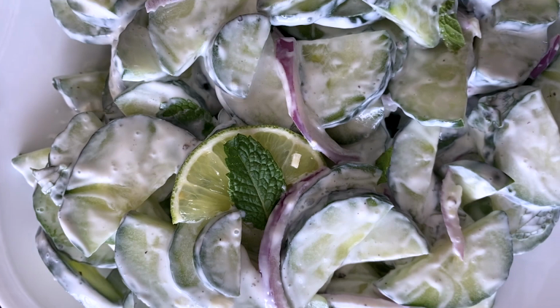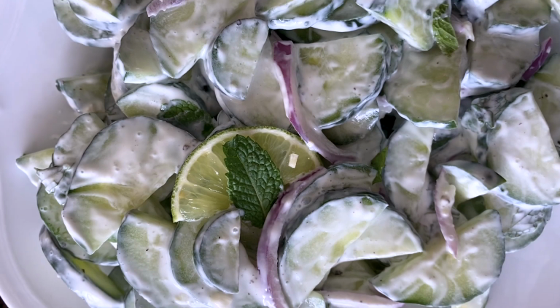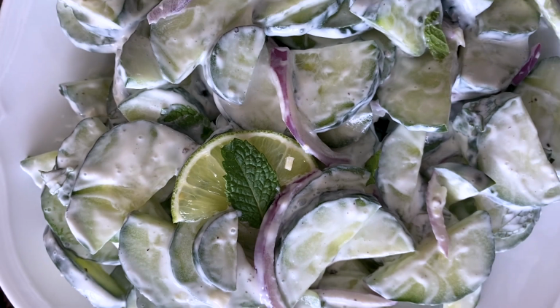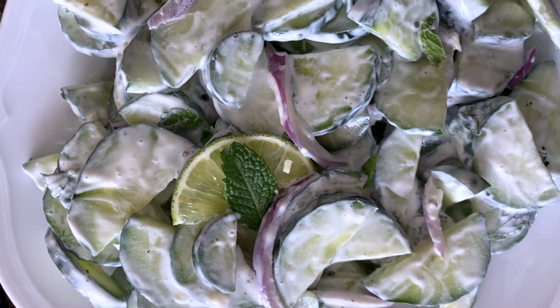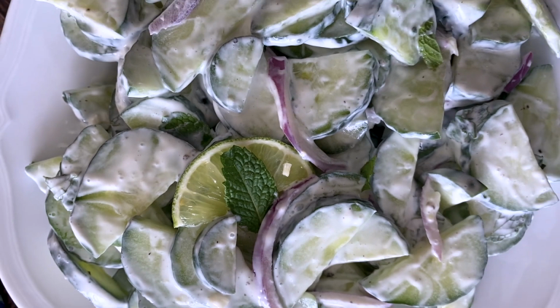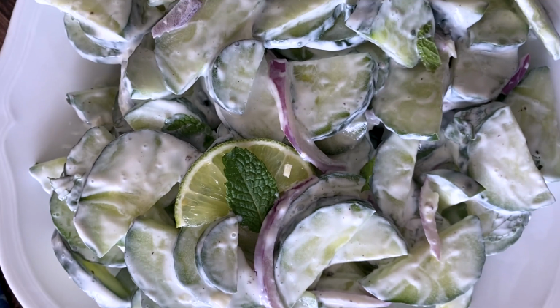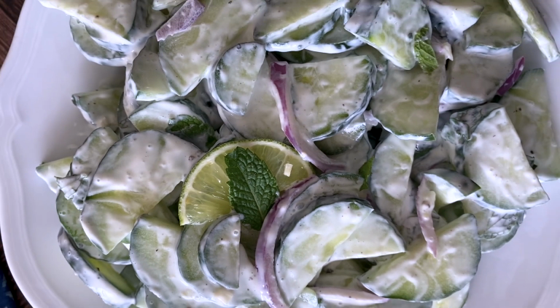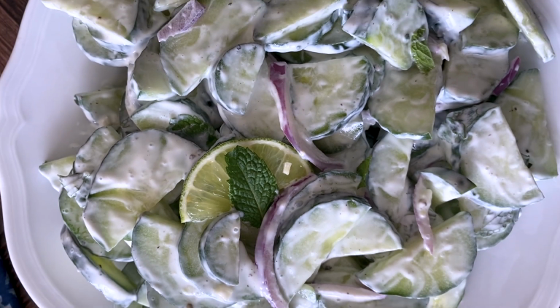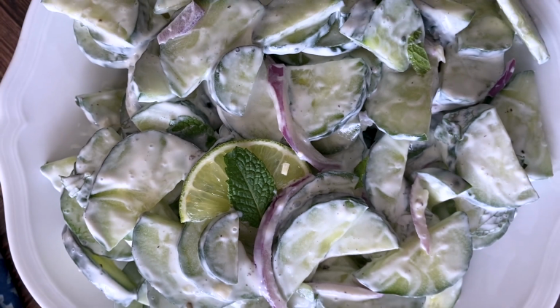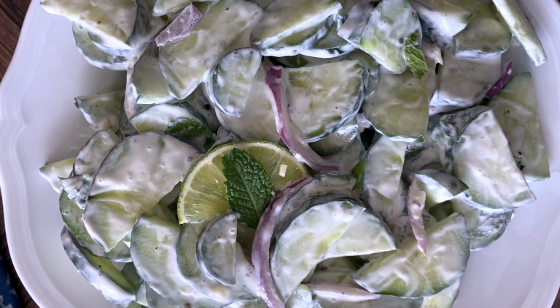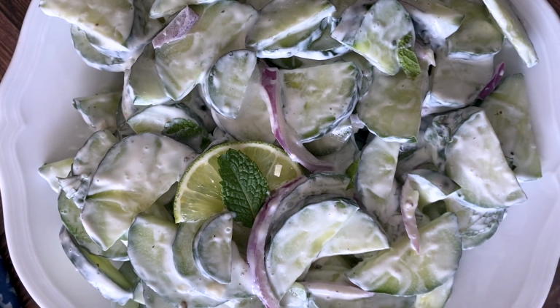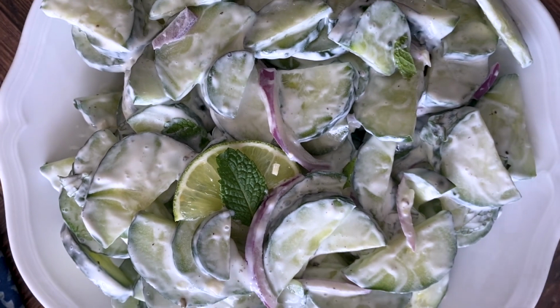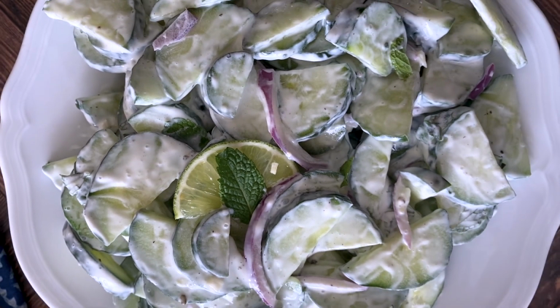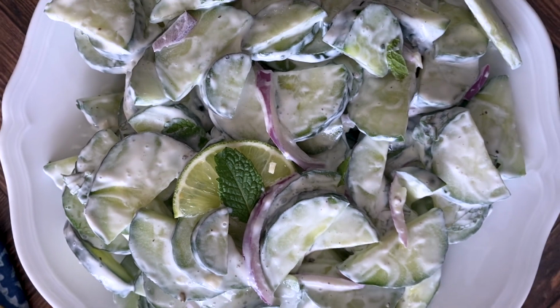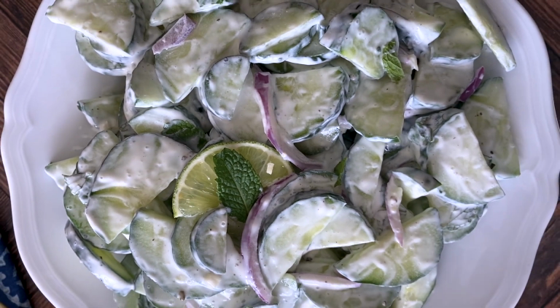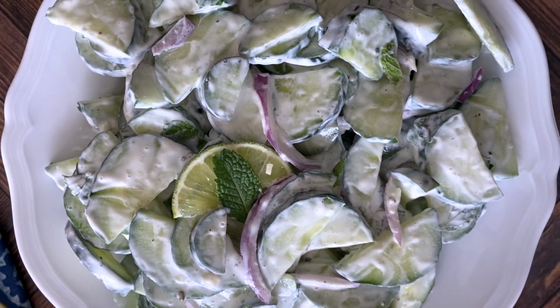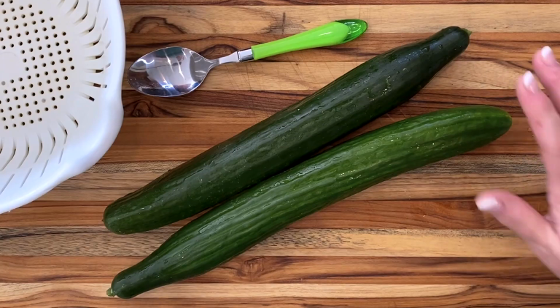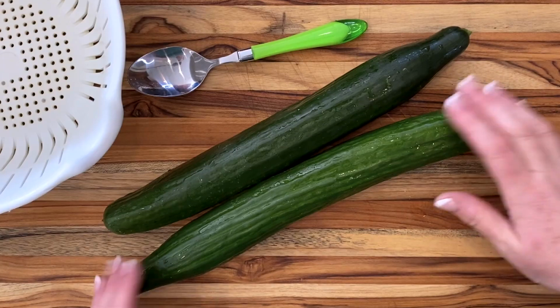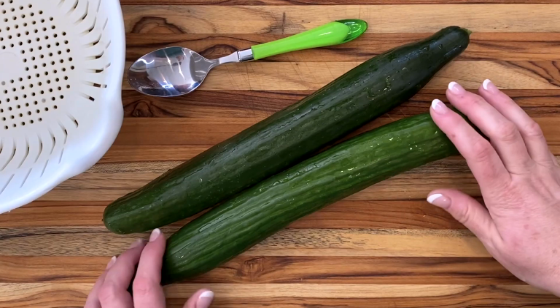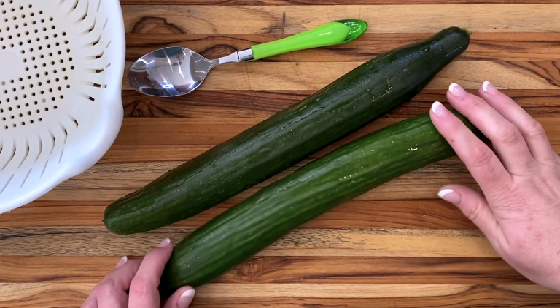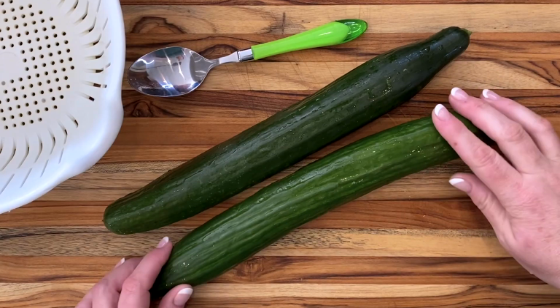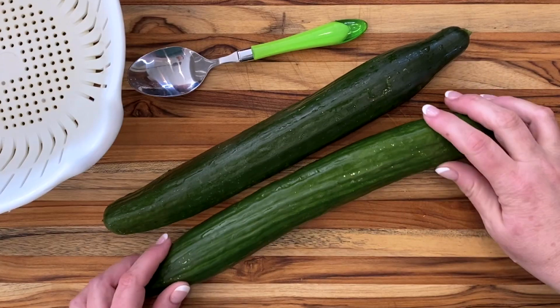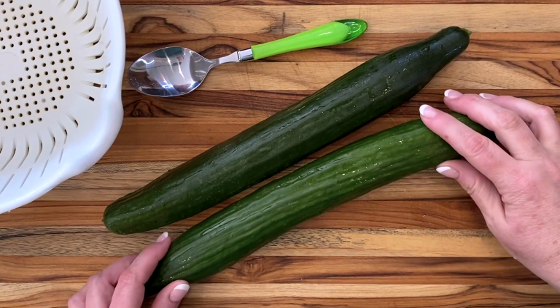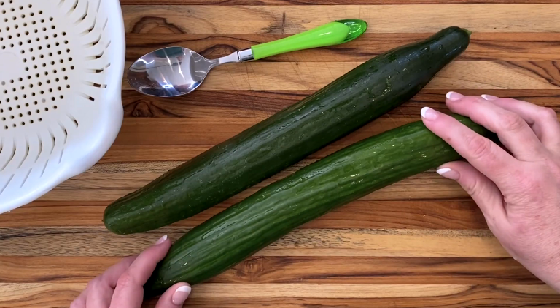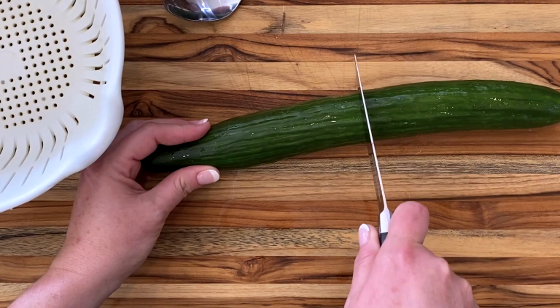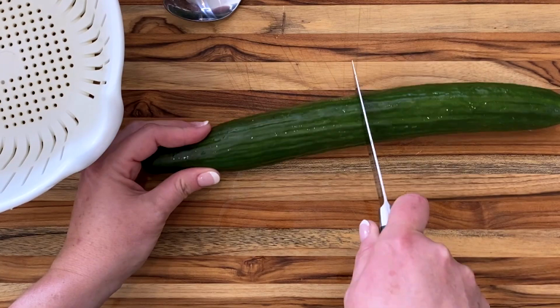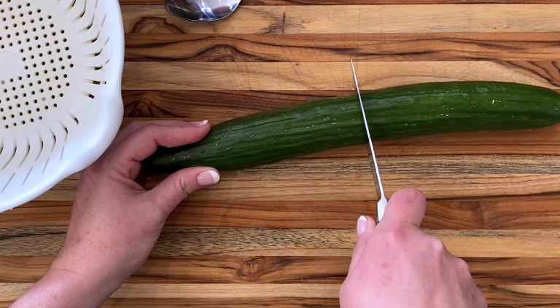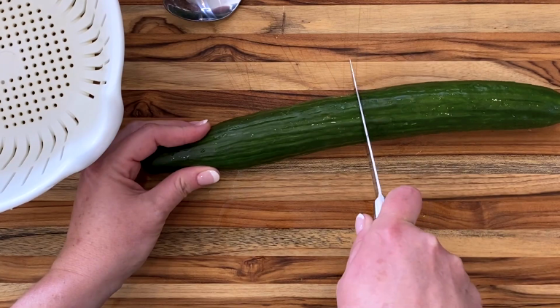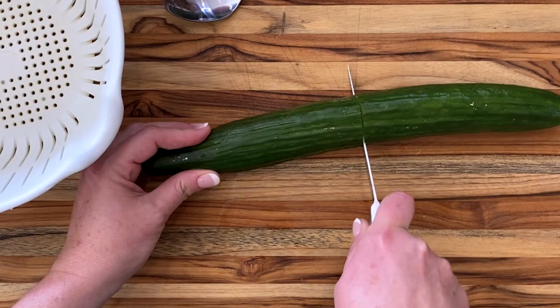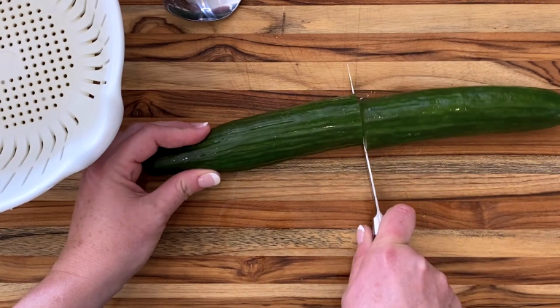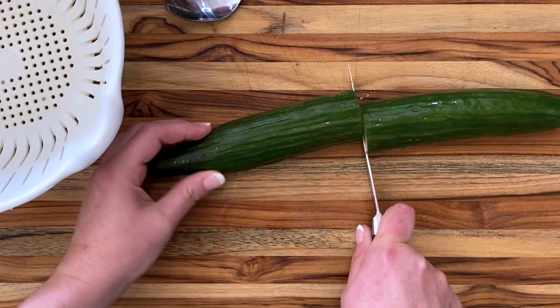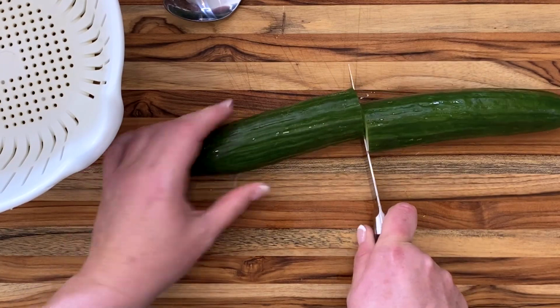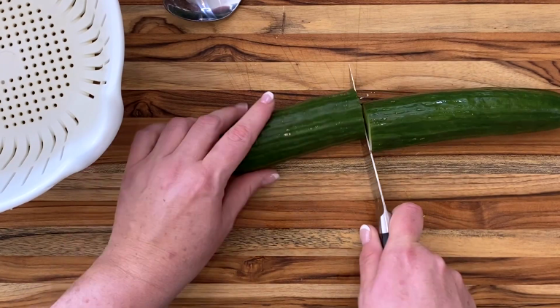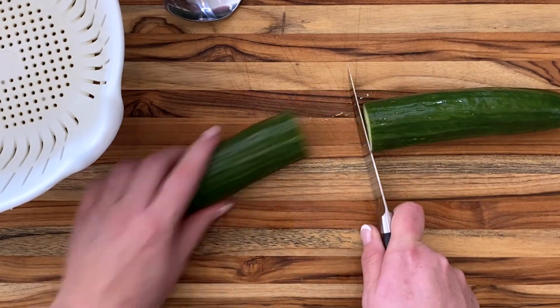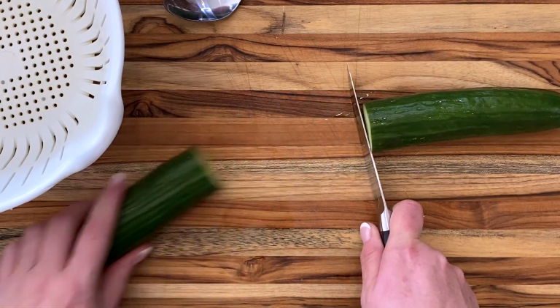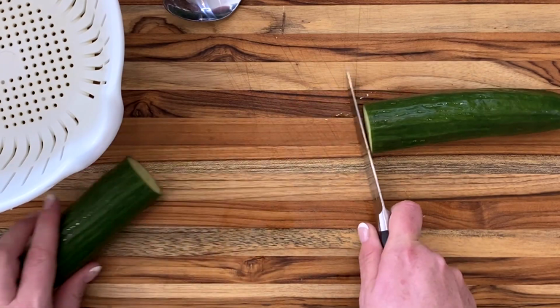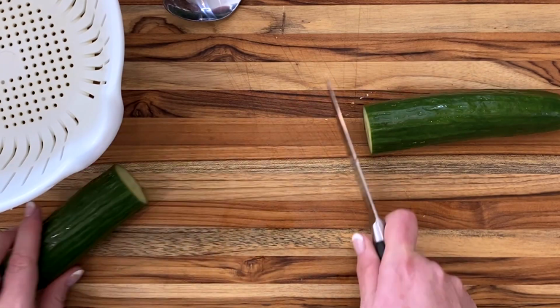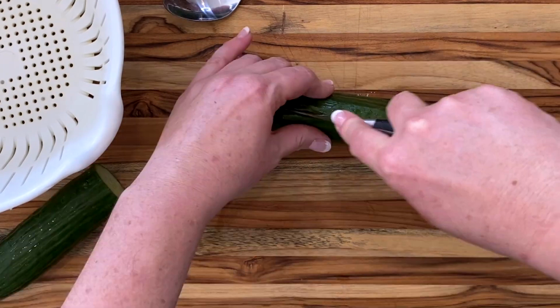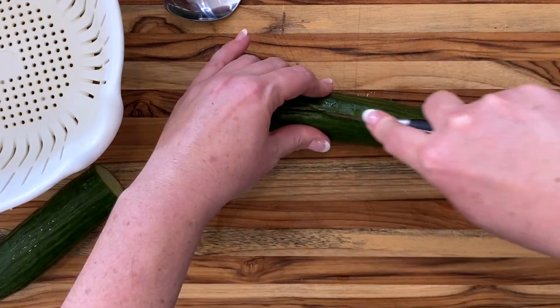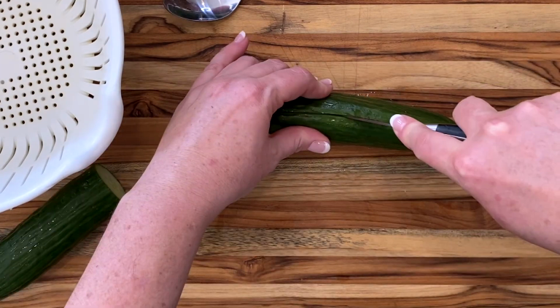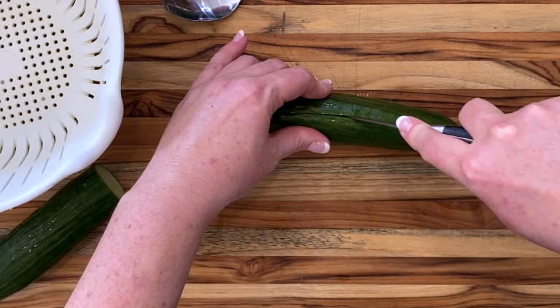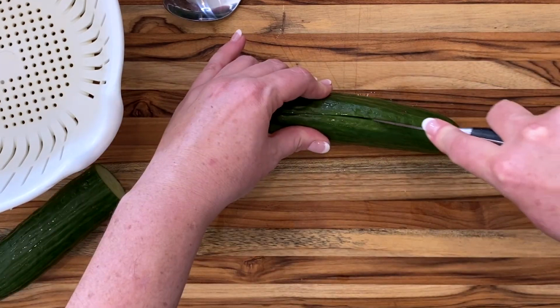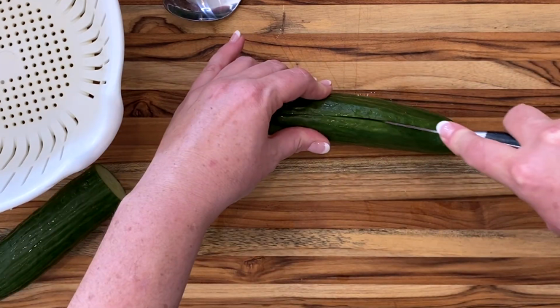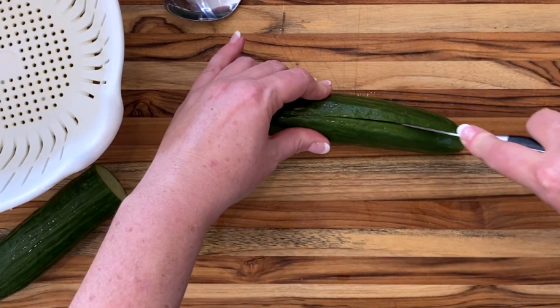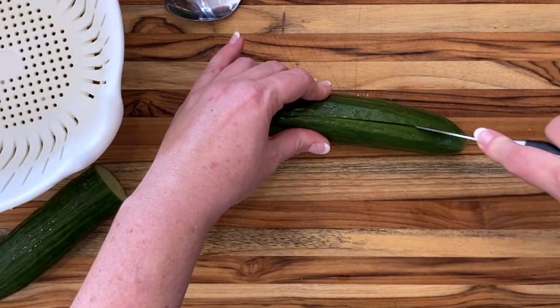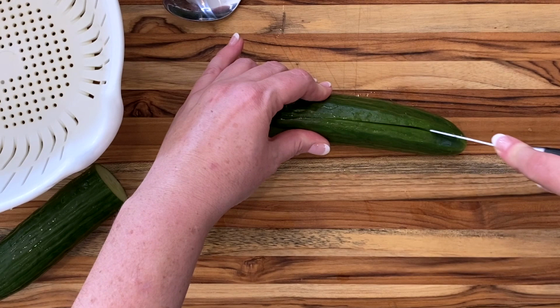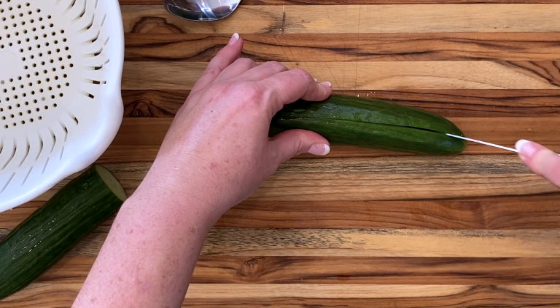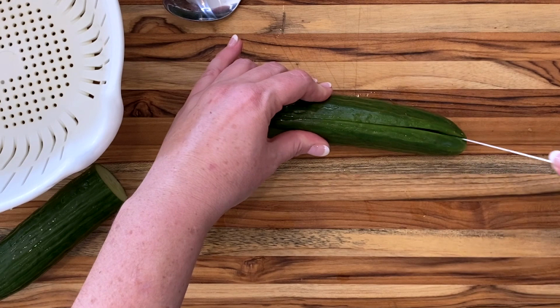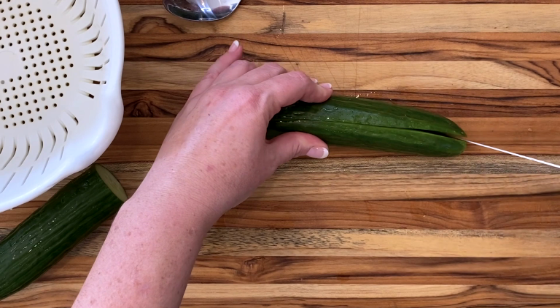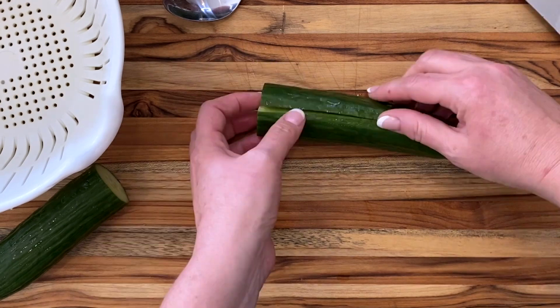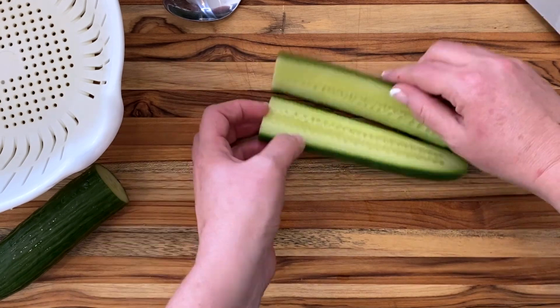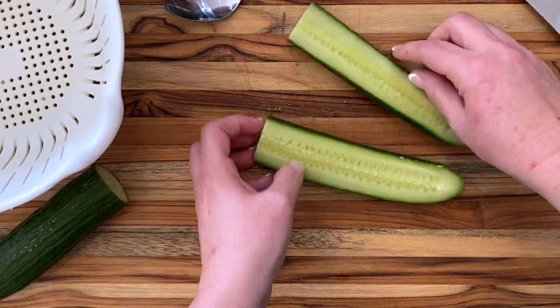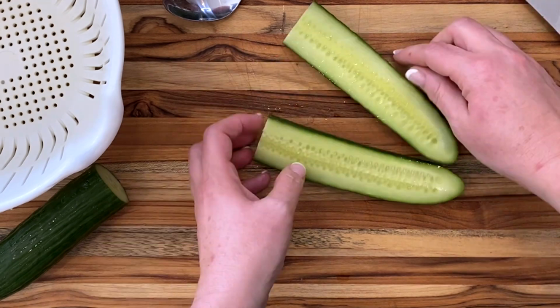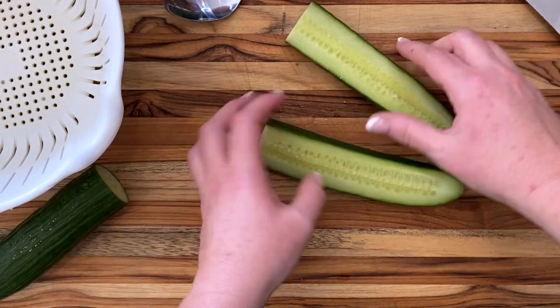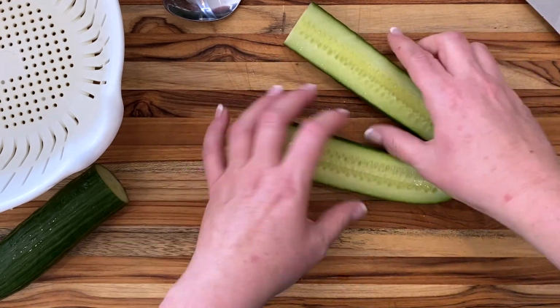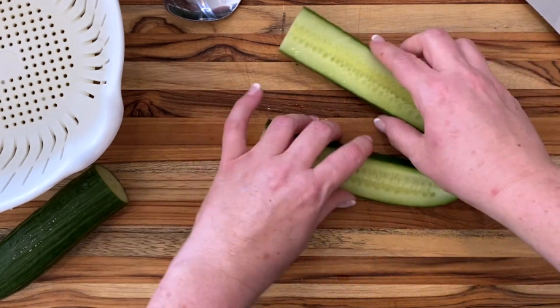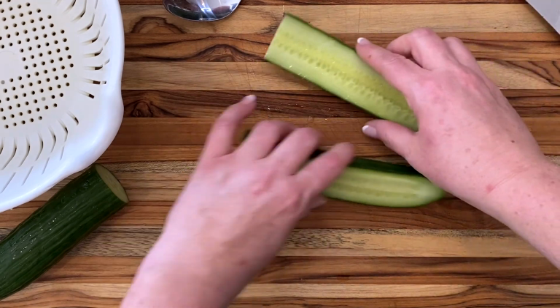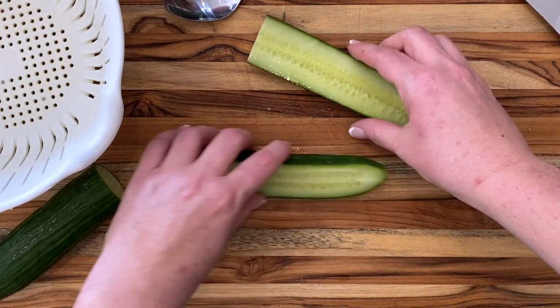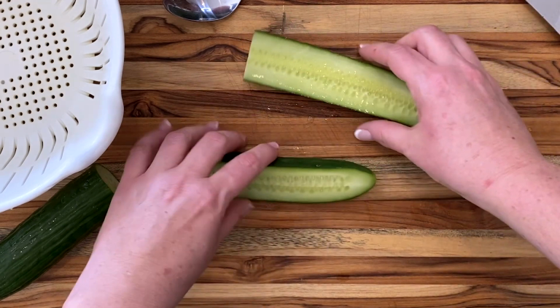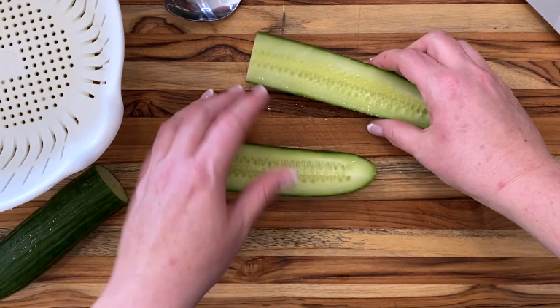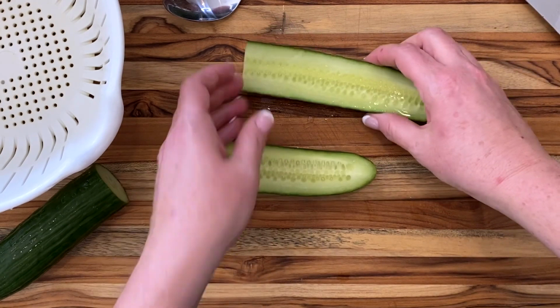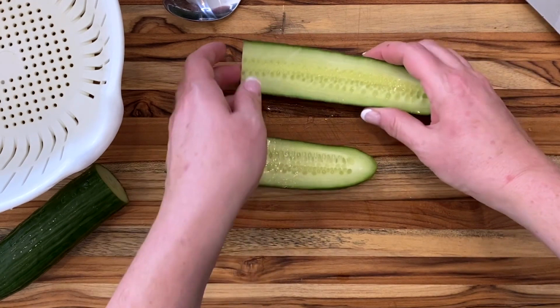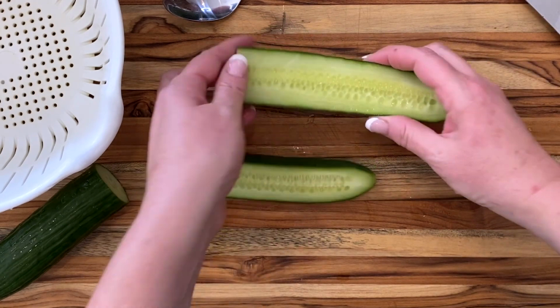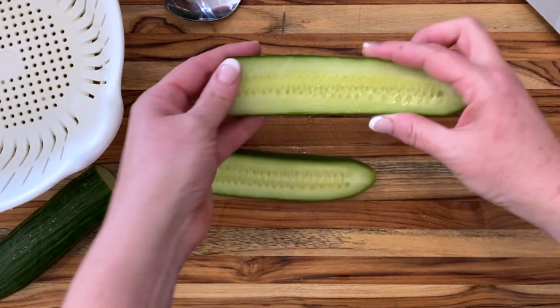I know this looks creamy now, but if you're making cucumber salad ahead of time, you need to drain the water out of those cukes. Otherwise, that creaminess will wash away.